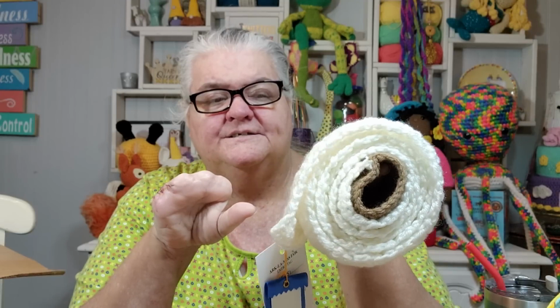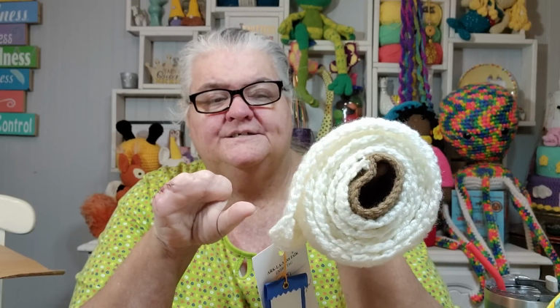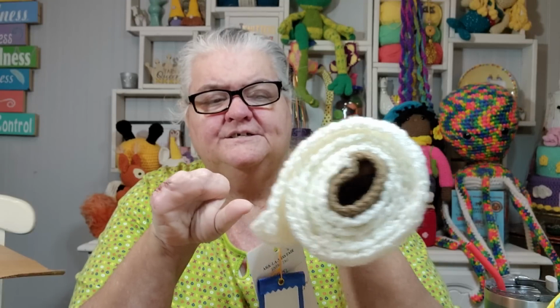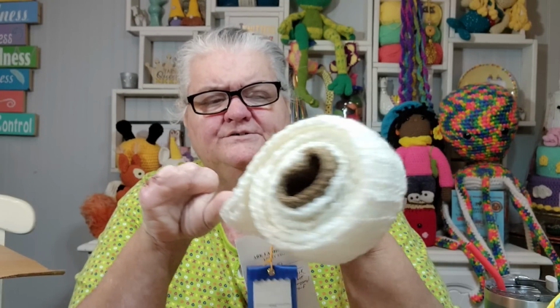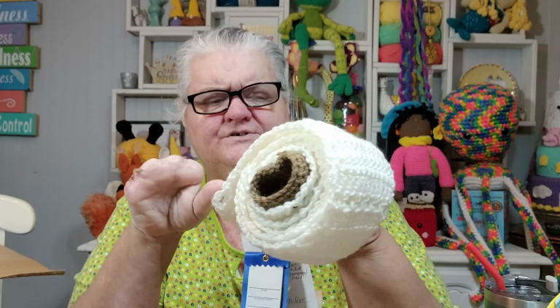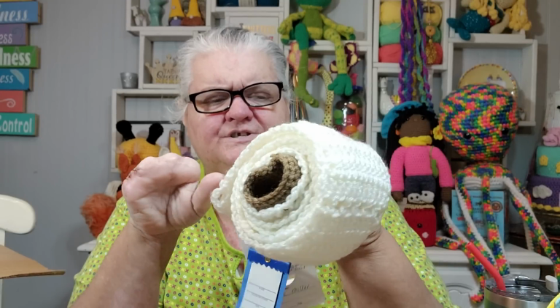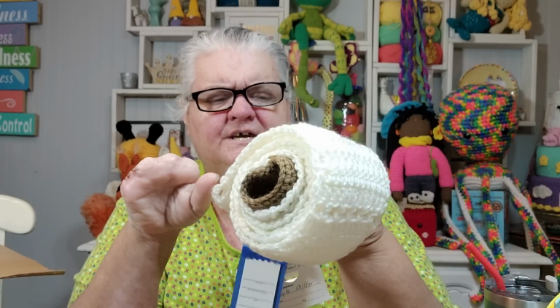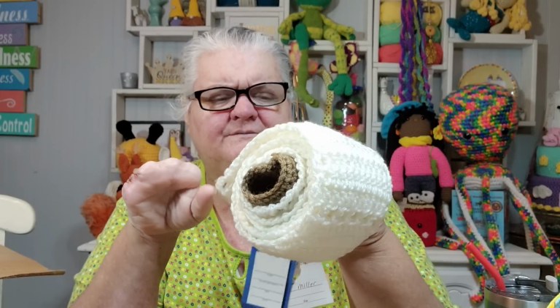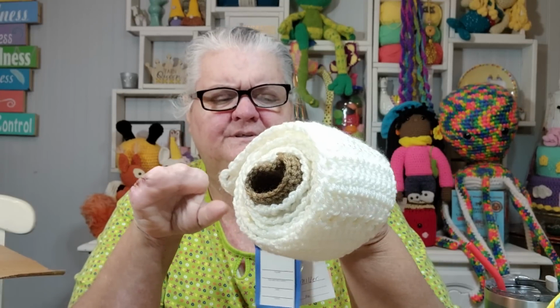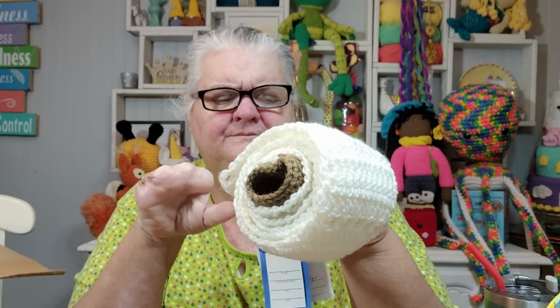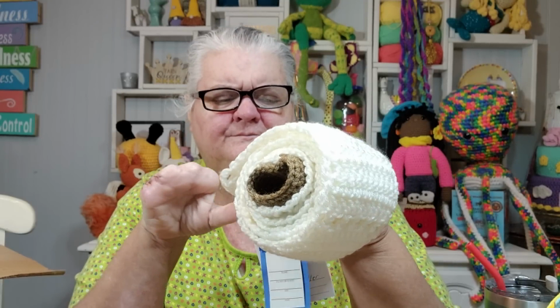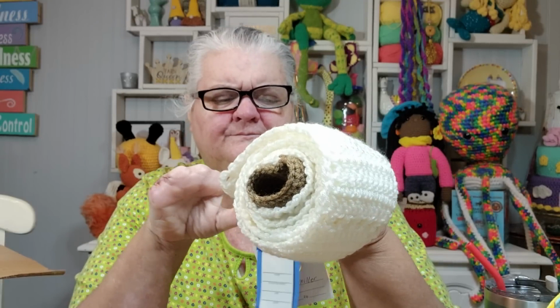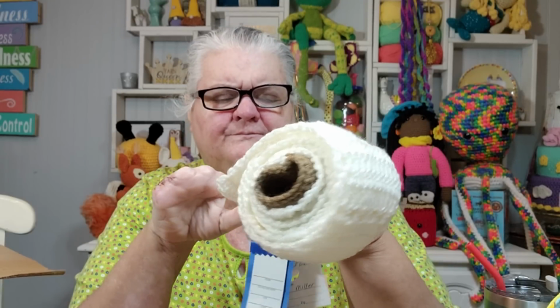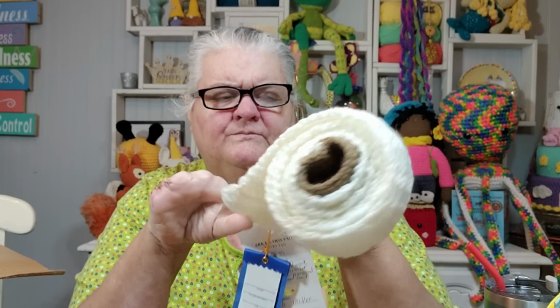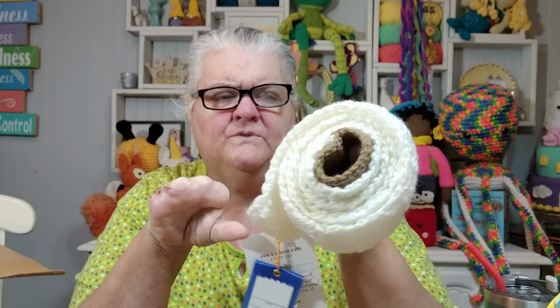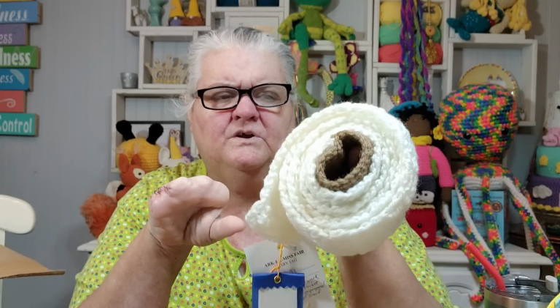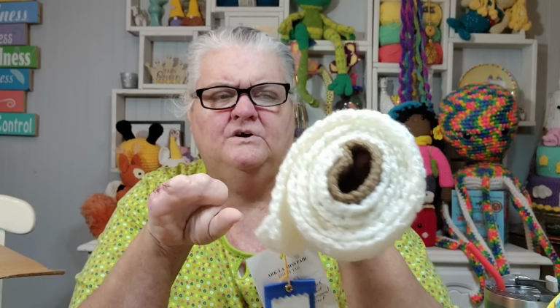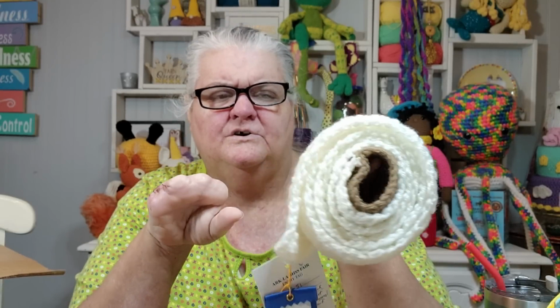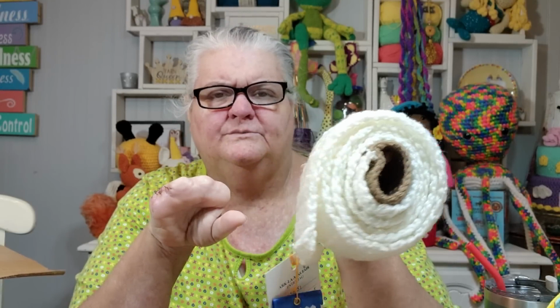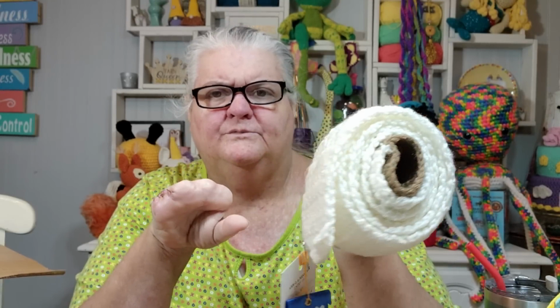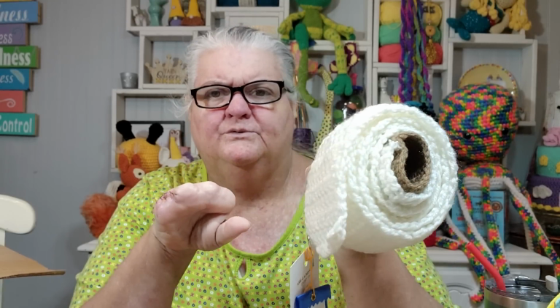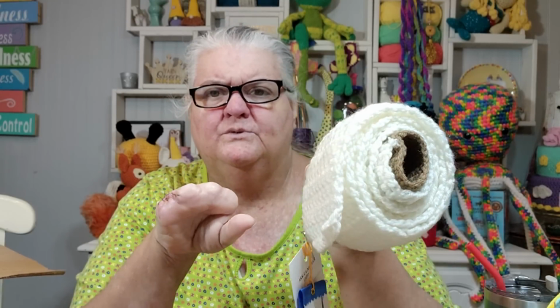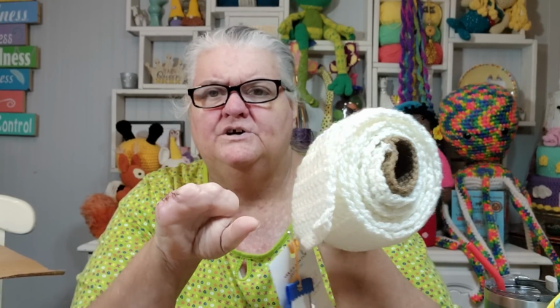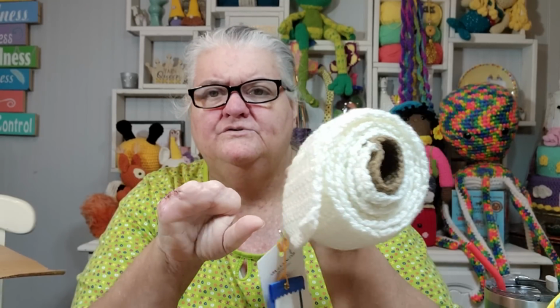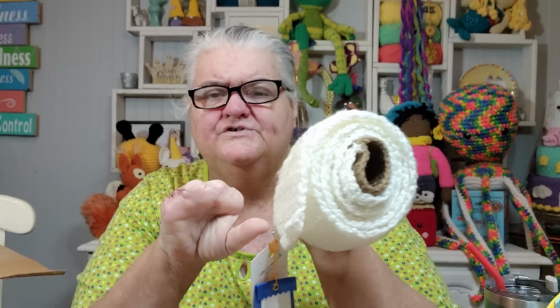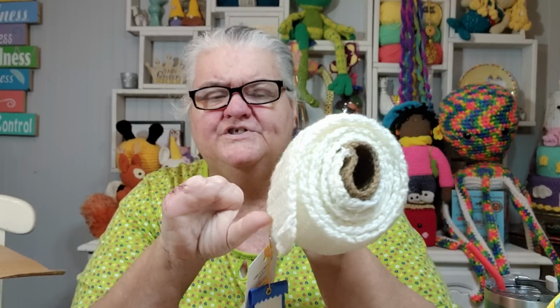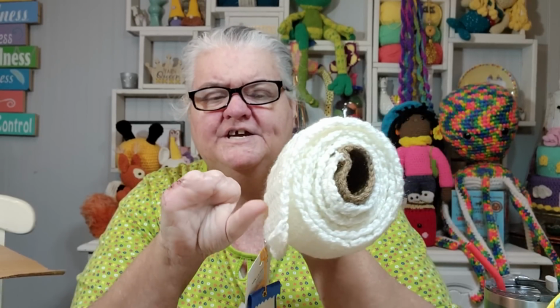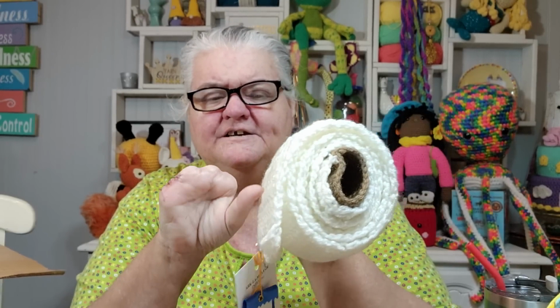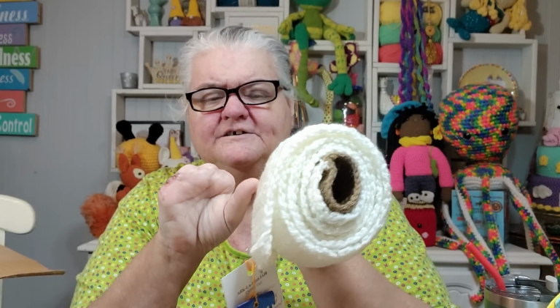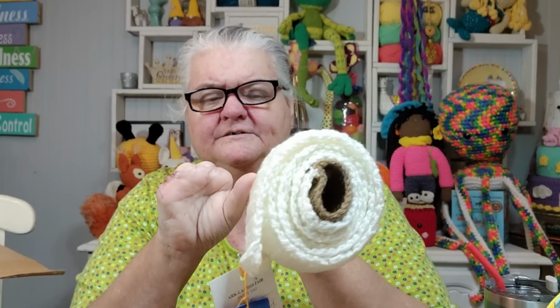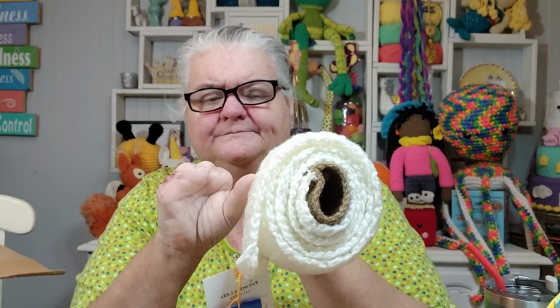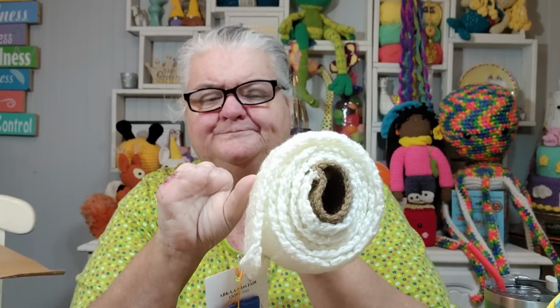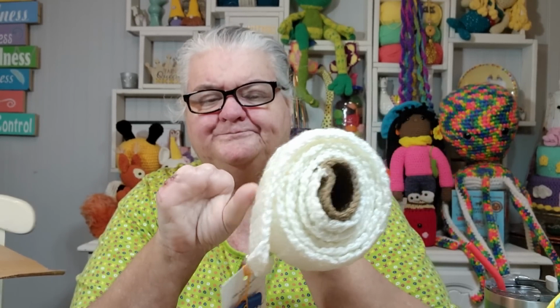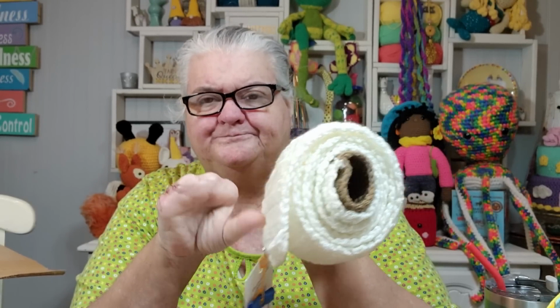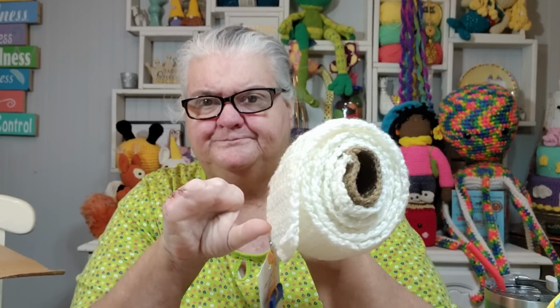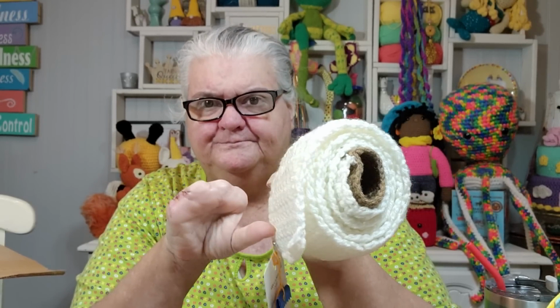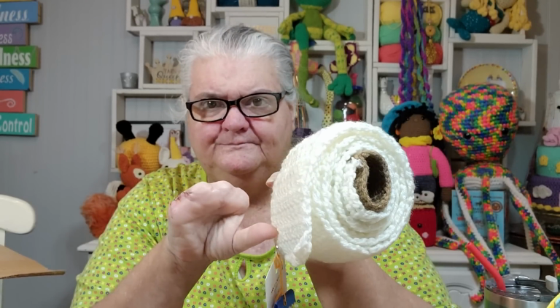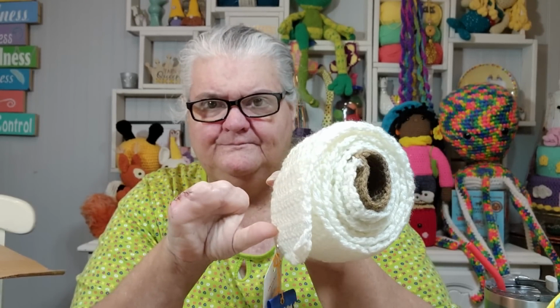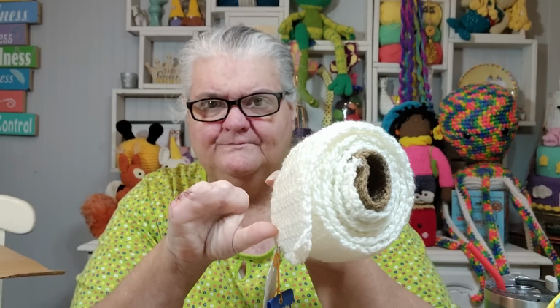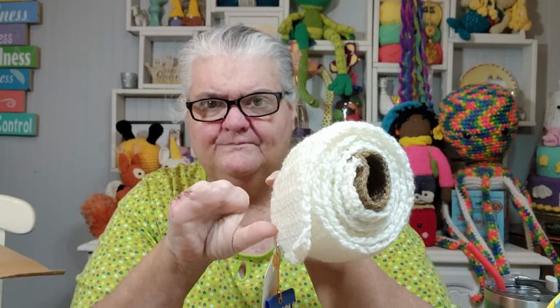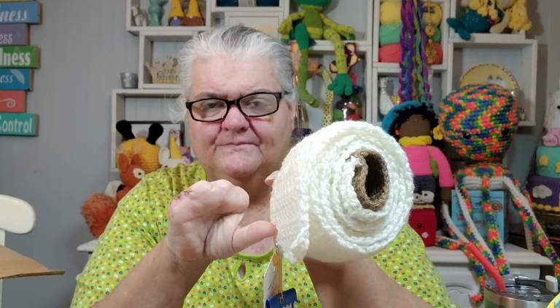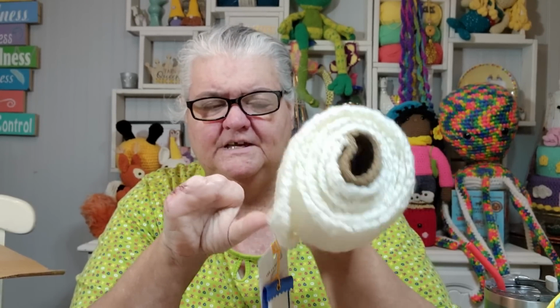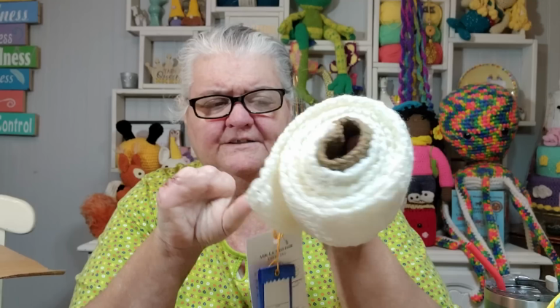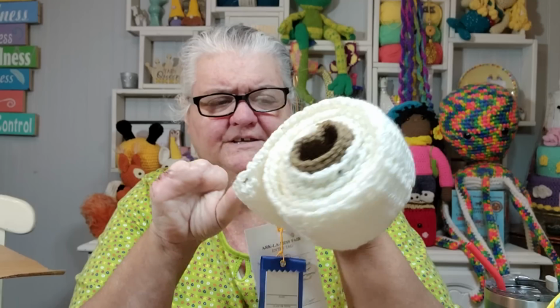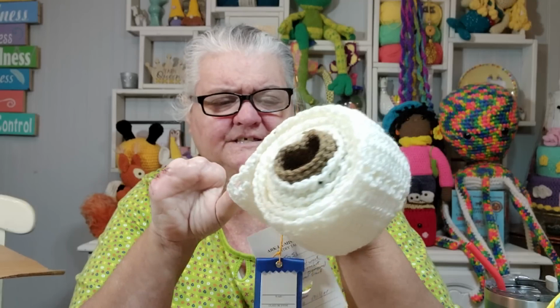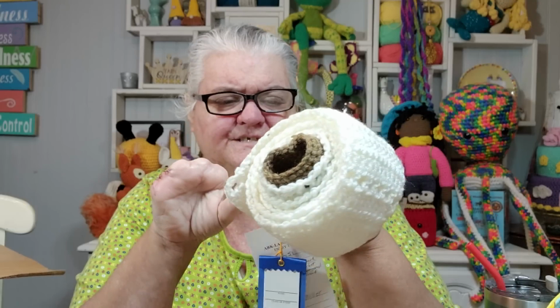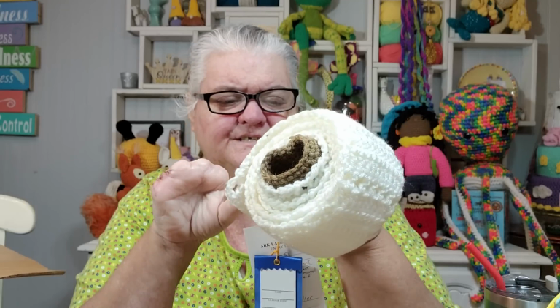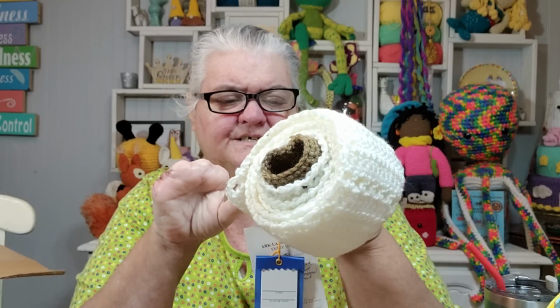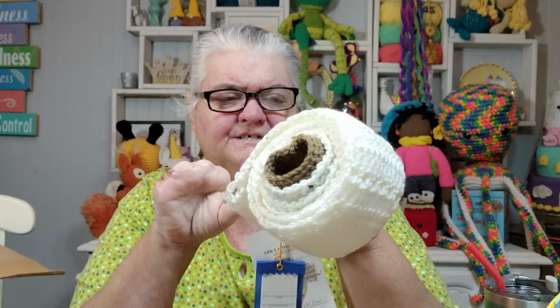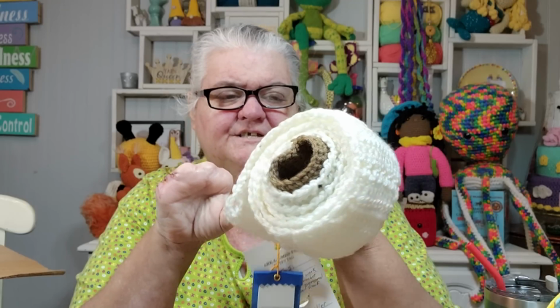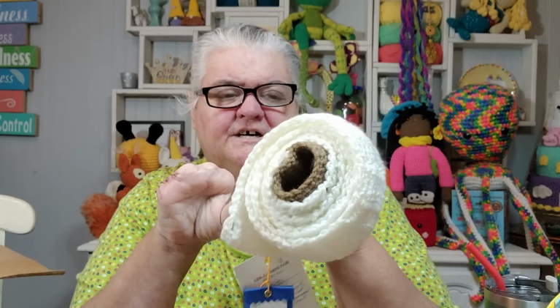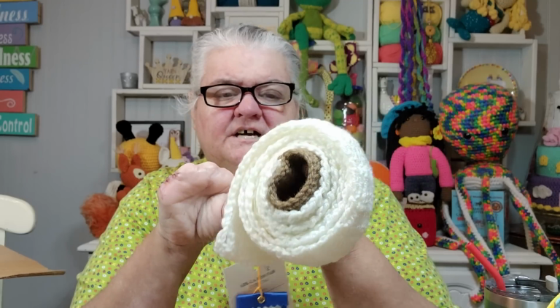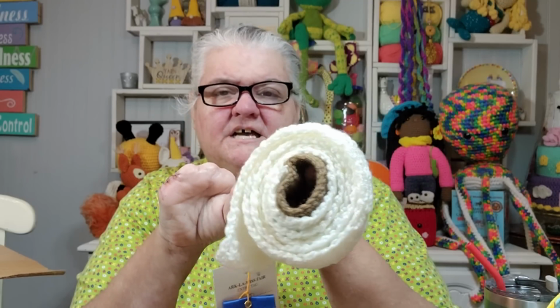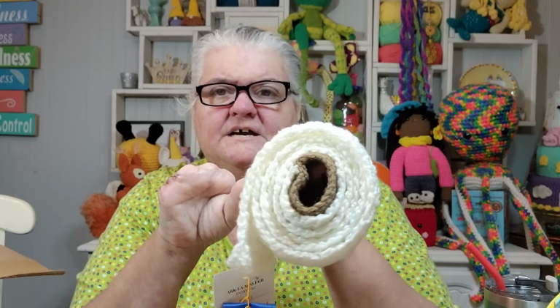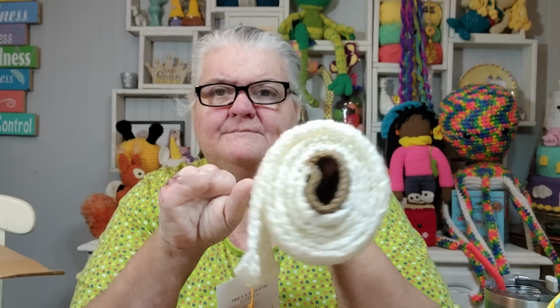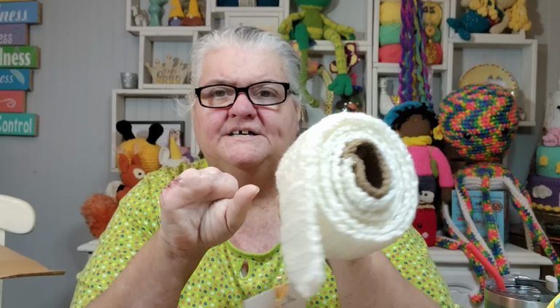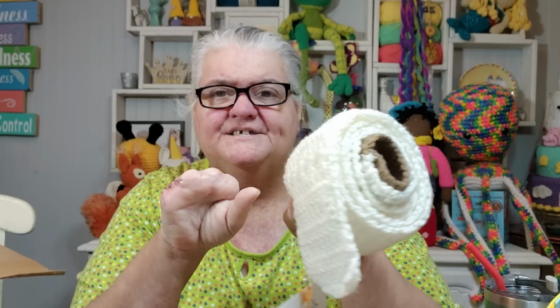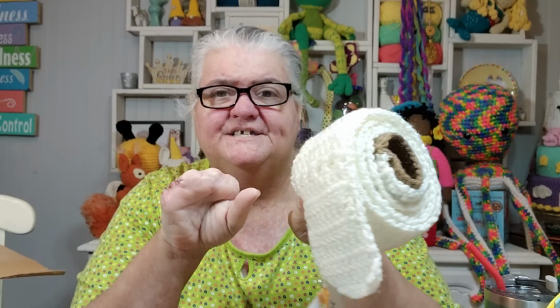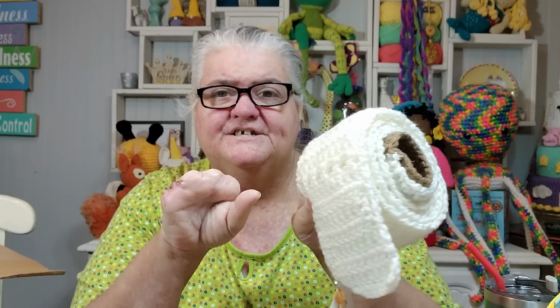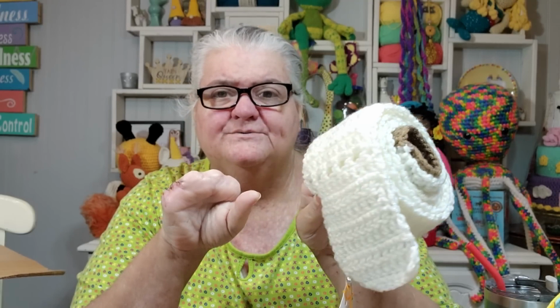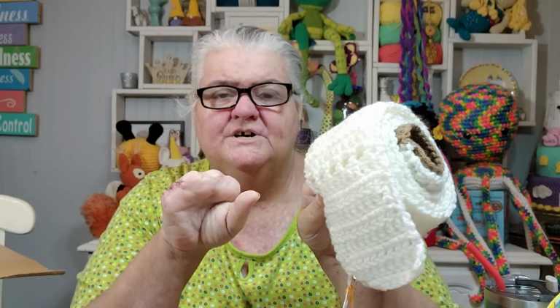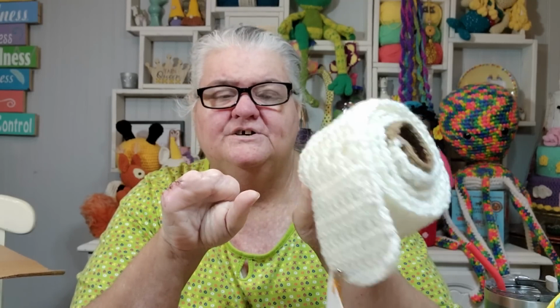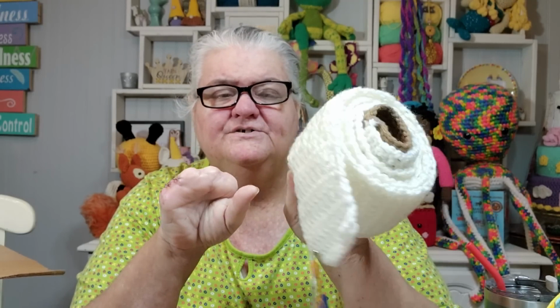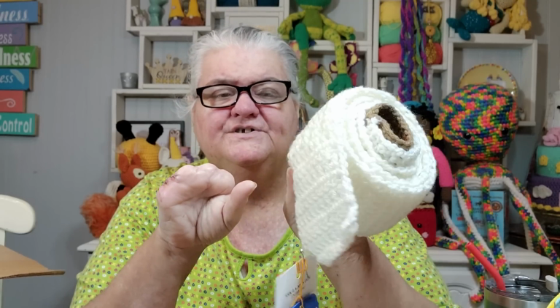I did that for about six or seven rows there — I think it's six. Yeah, about six rows.